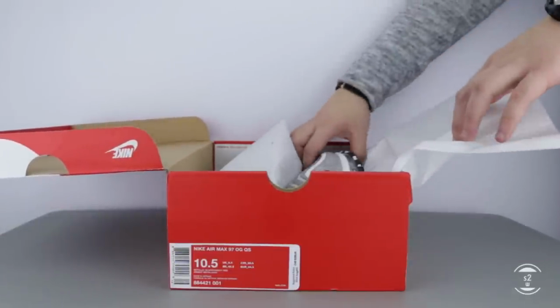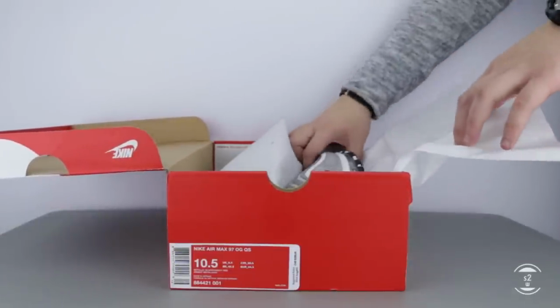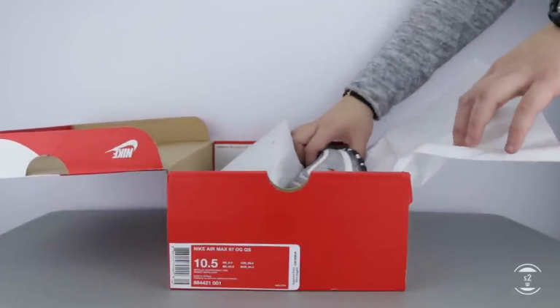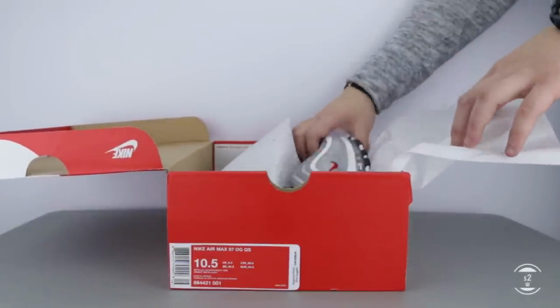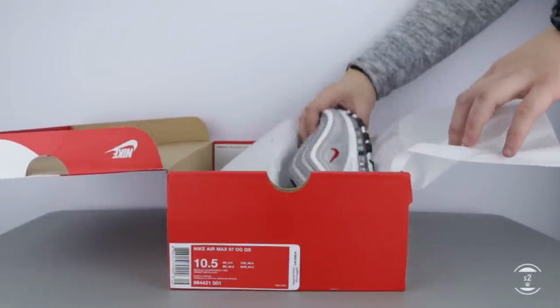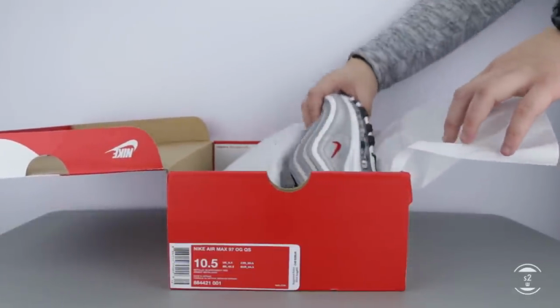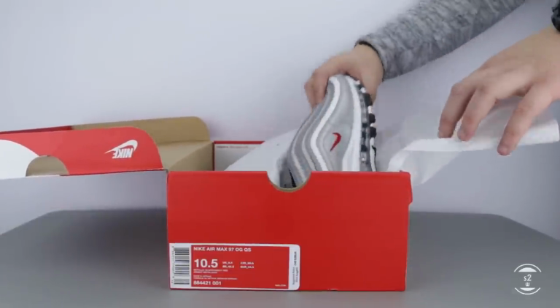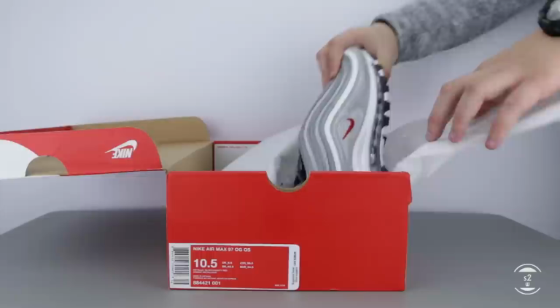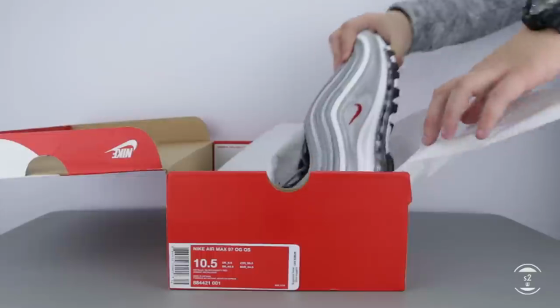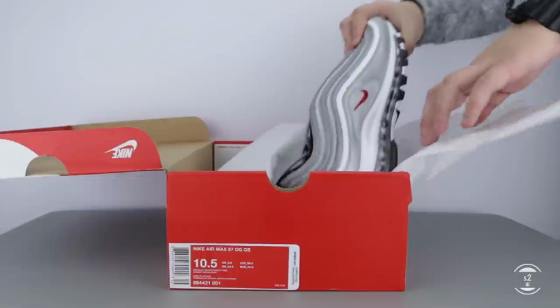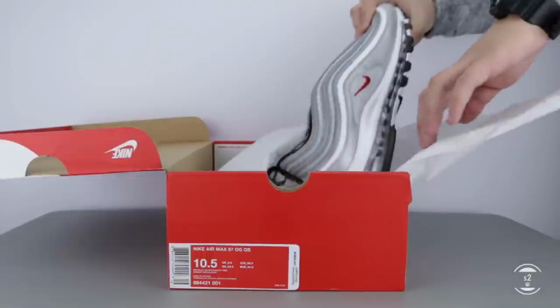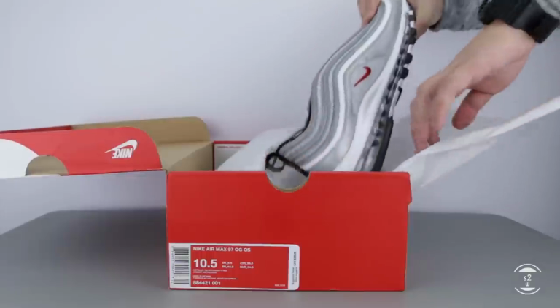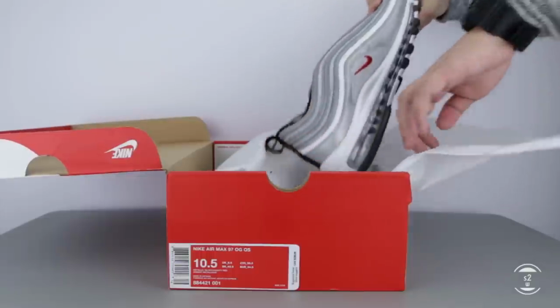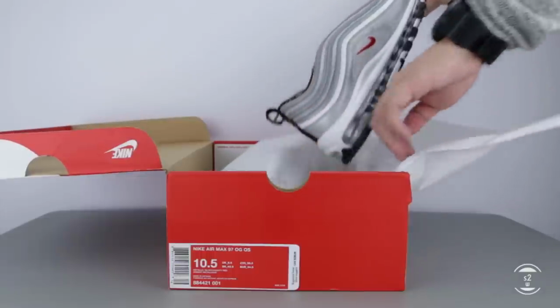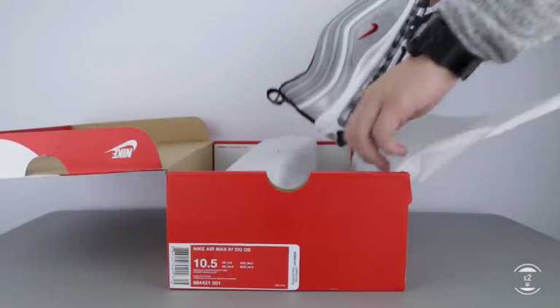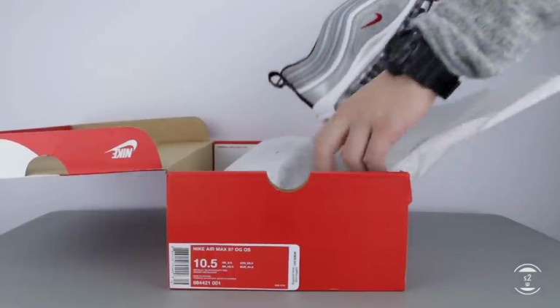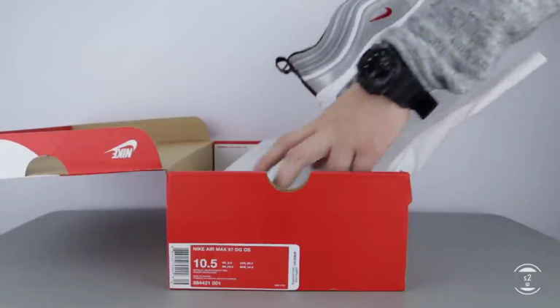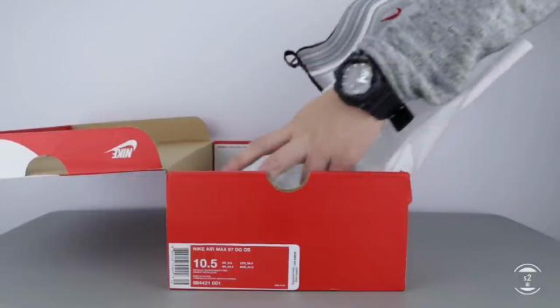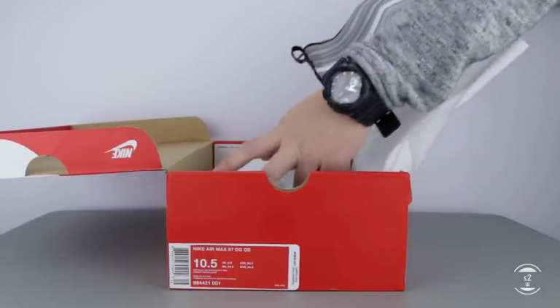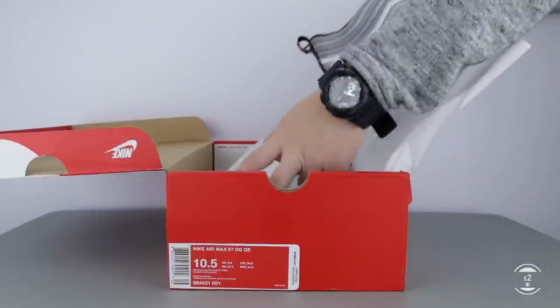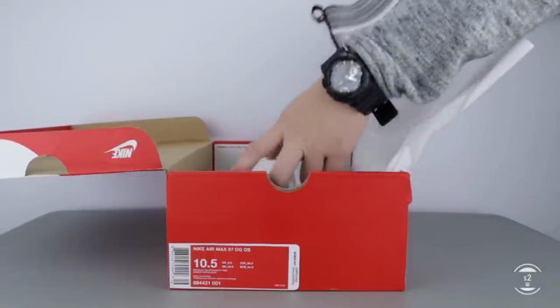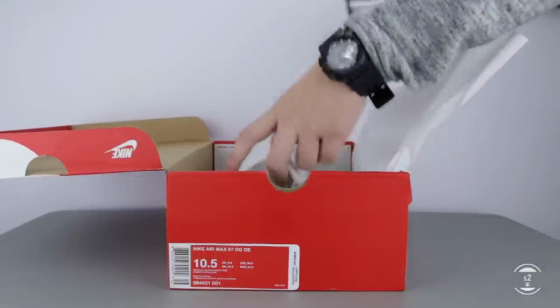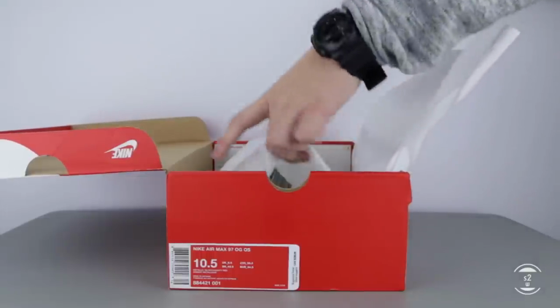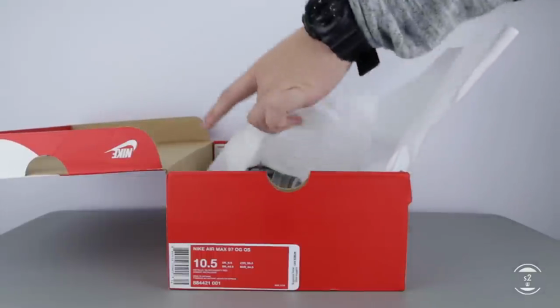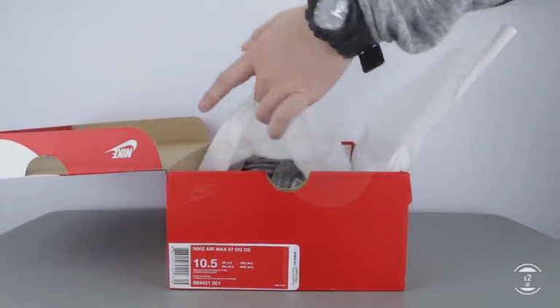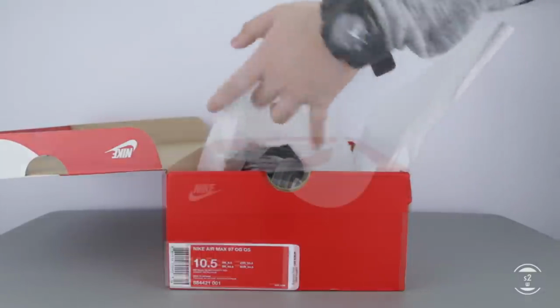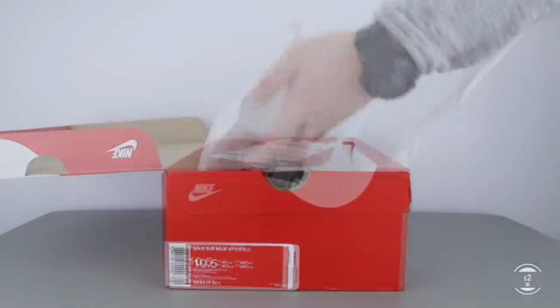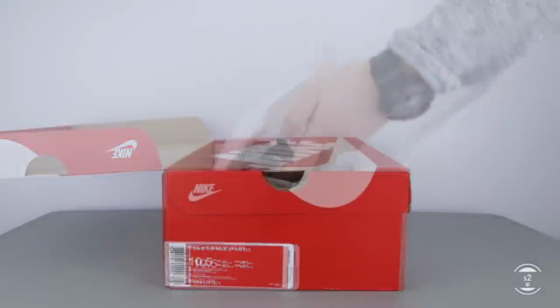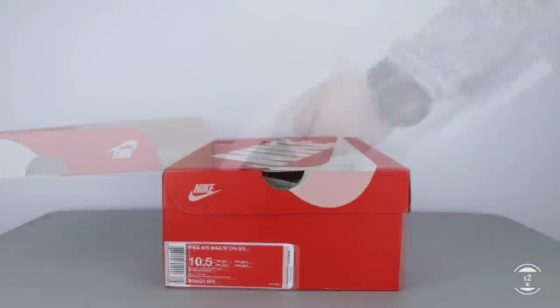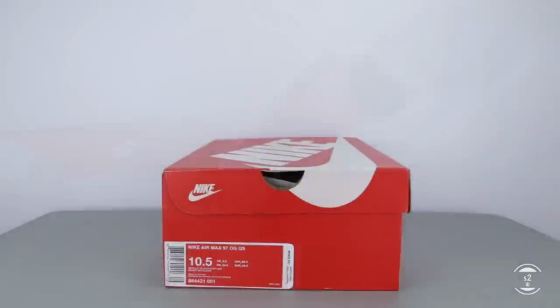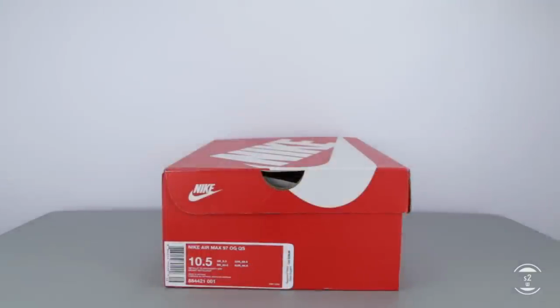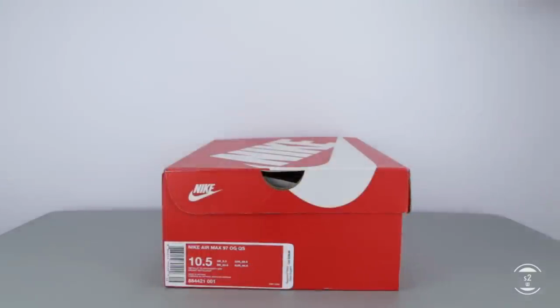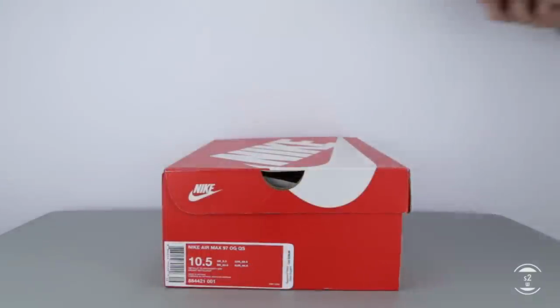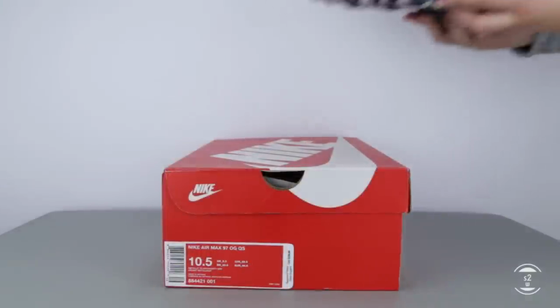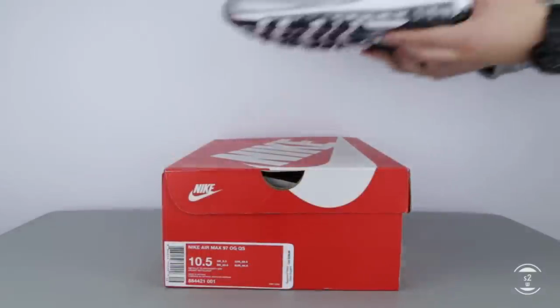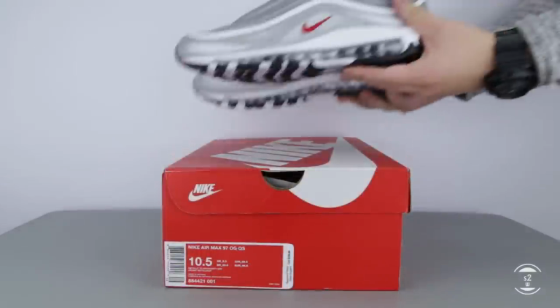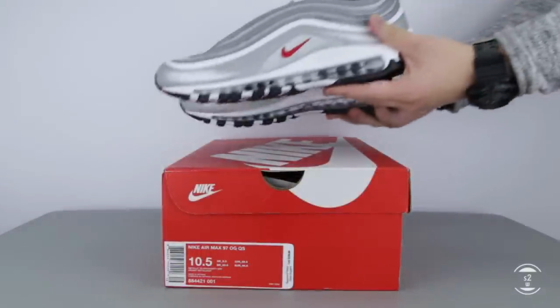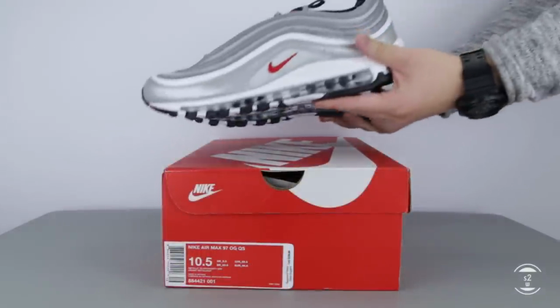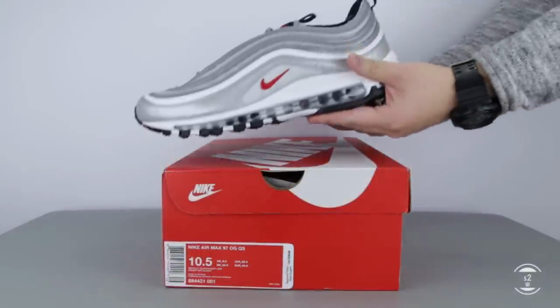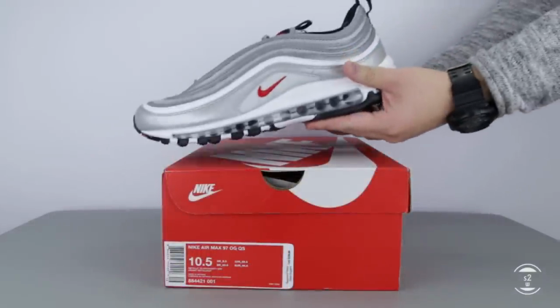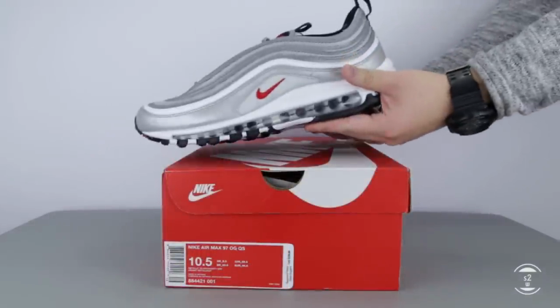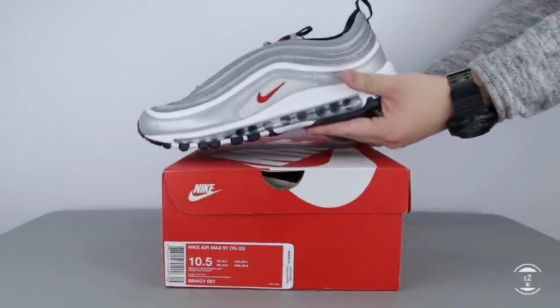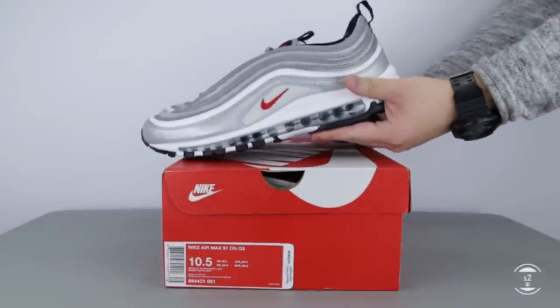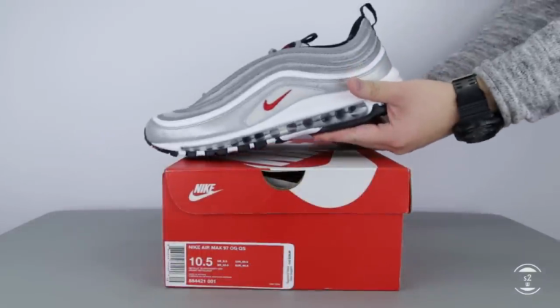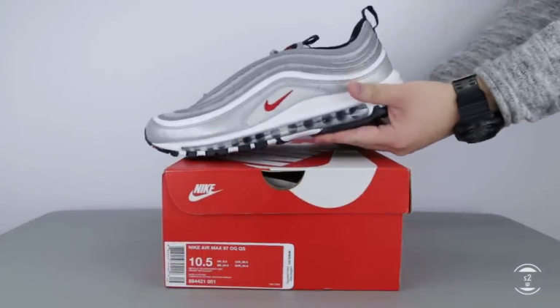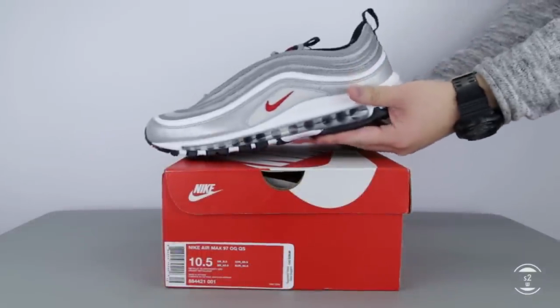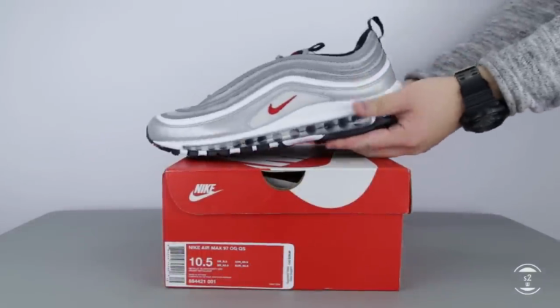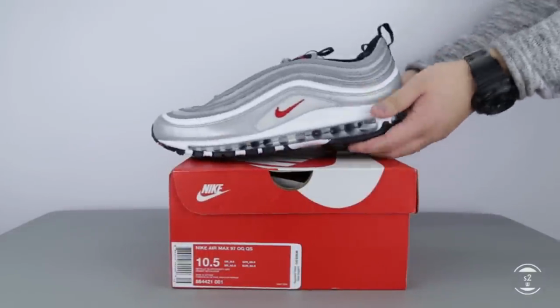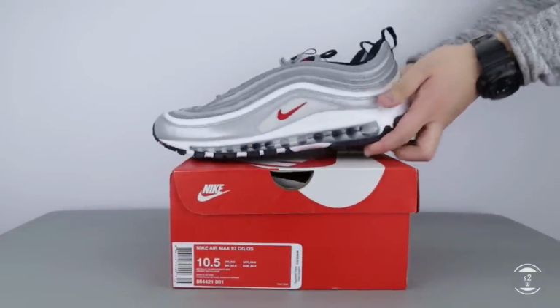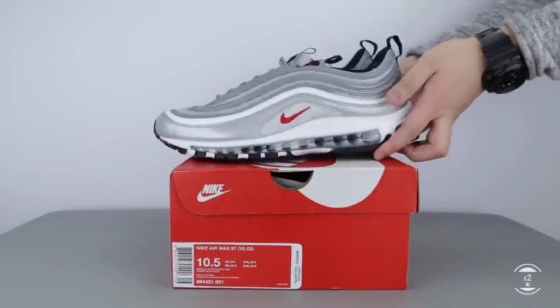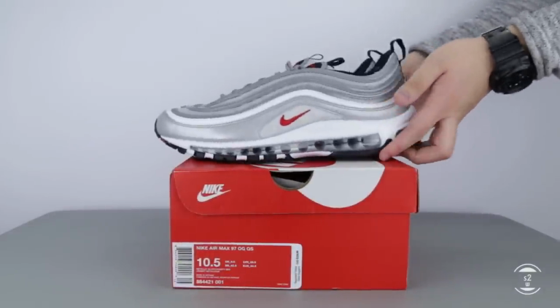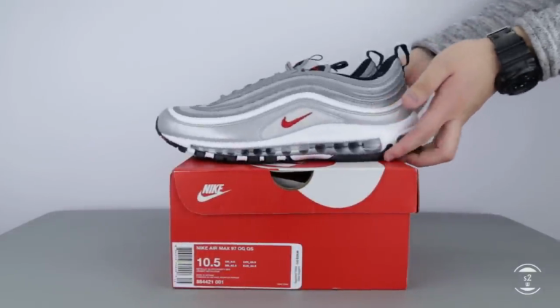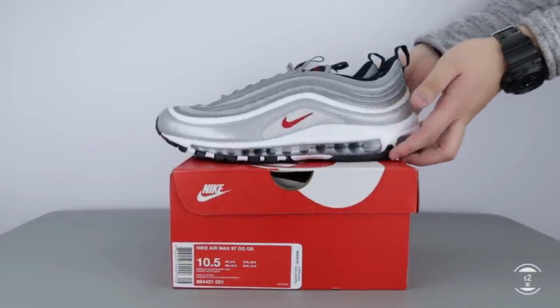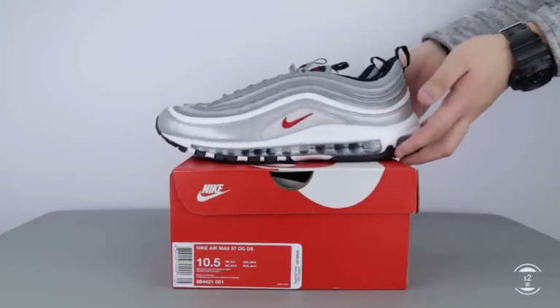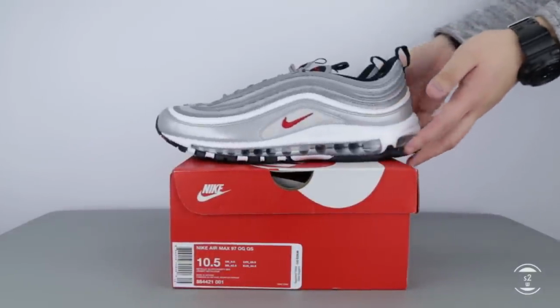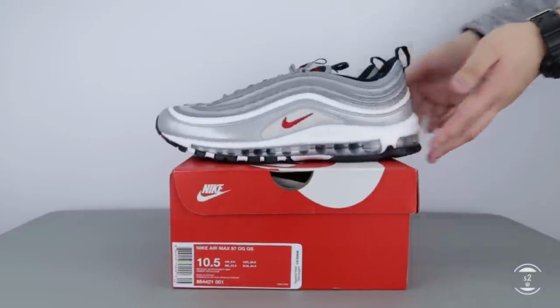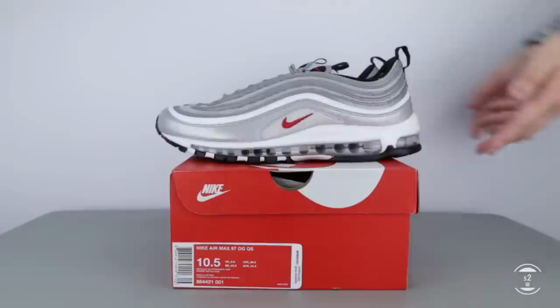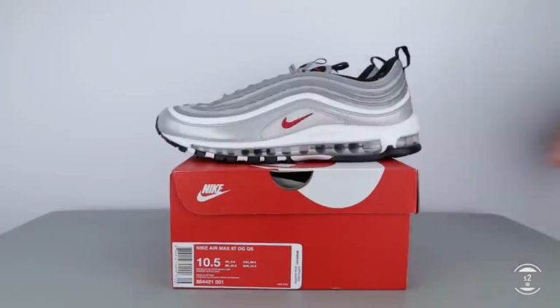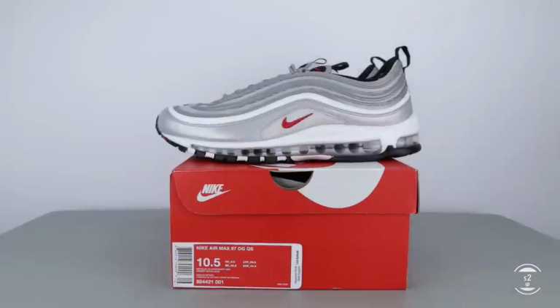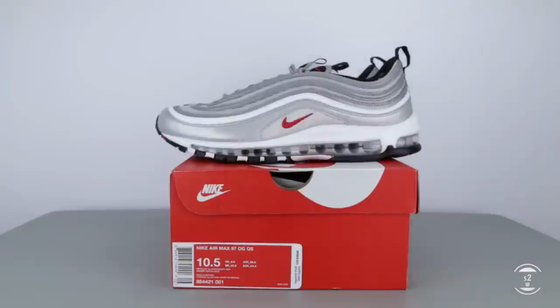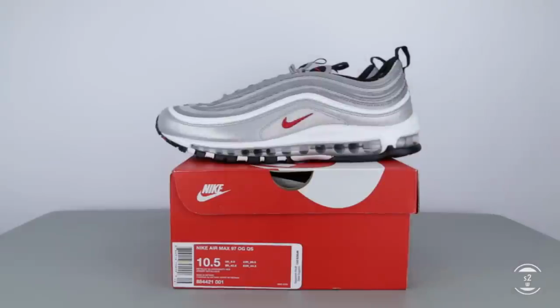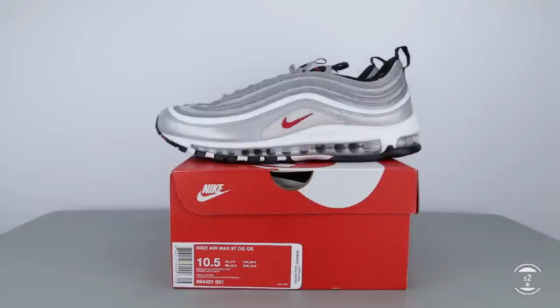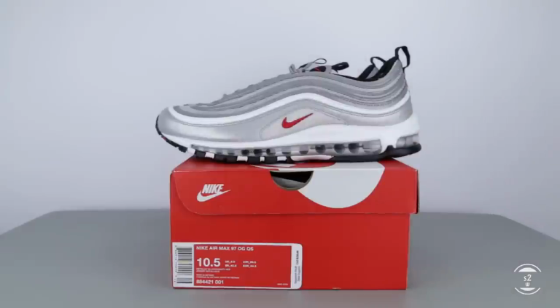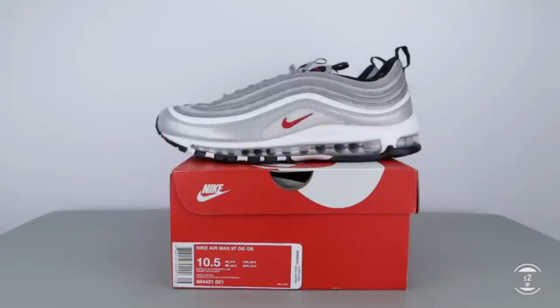So I patiently waited for these OG Silver Bullets in hopes that they do a restock, and the restock finally came during Christmas of 2017. So let's jump right into it and take a closer look at these sneakers.